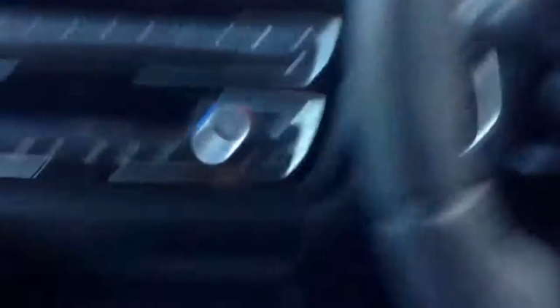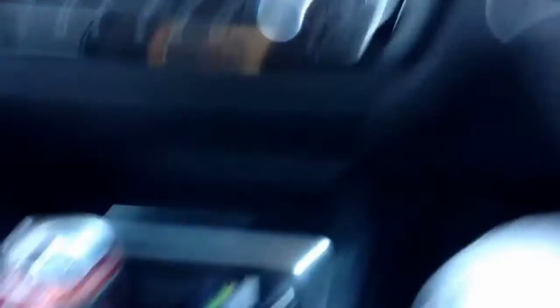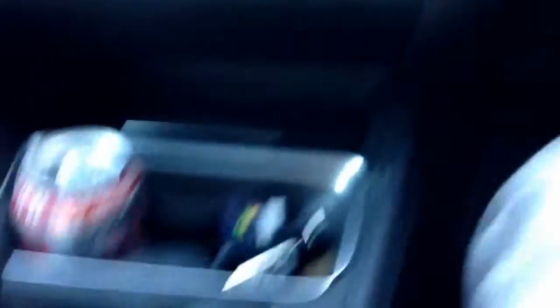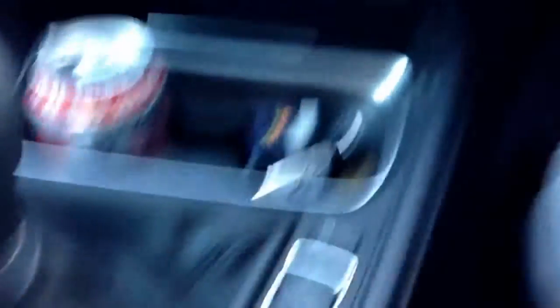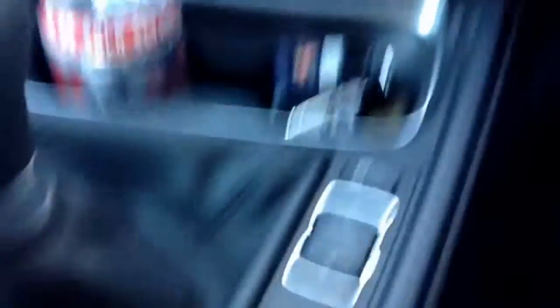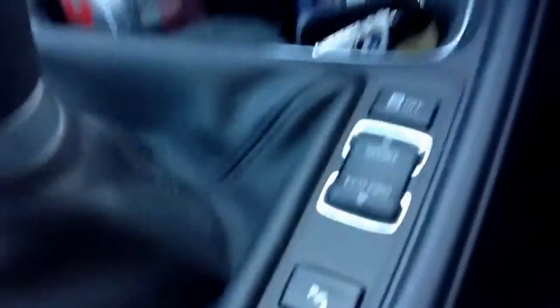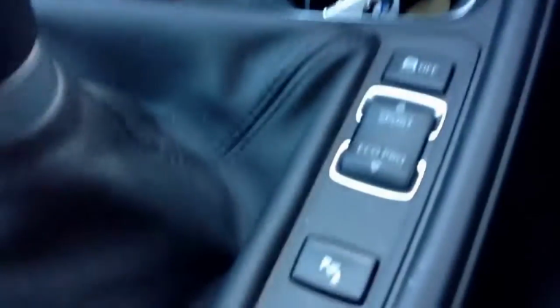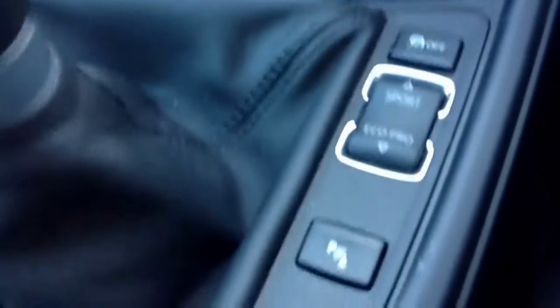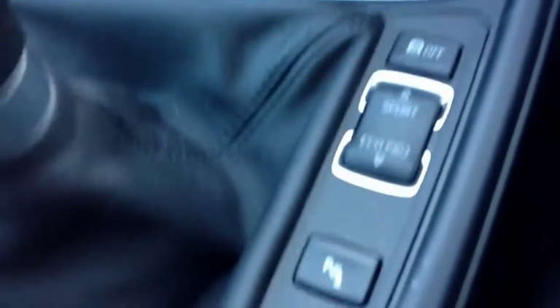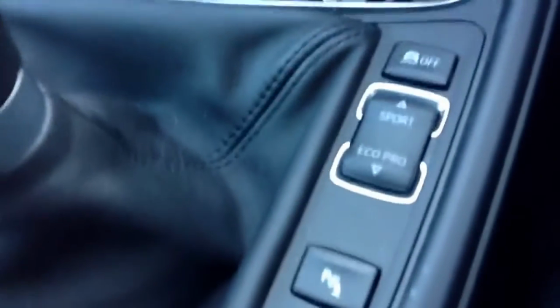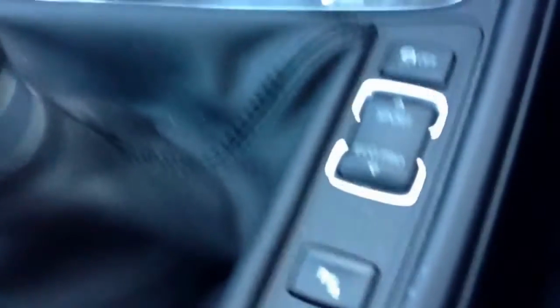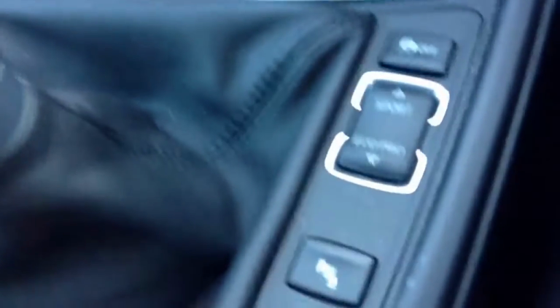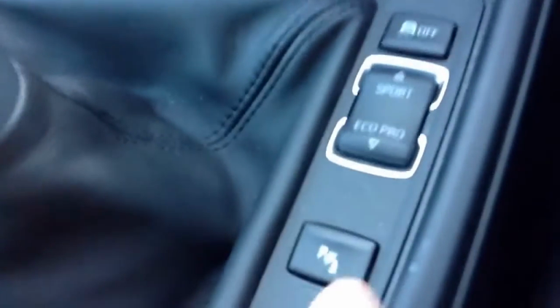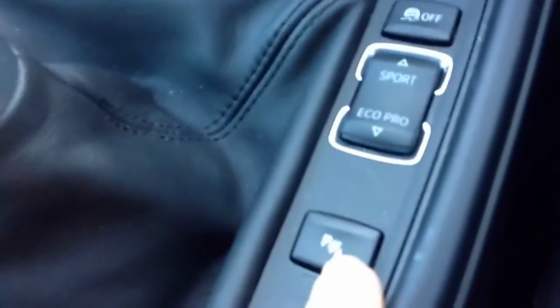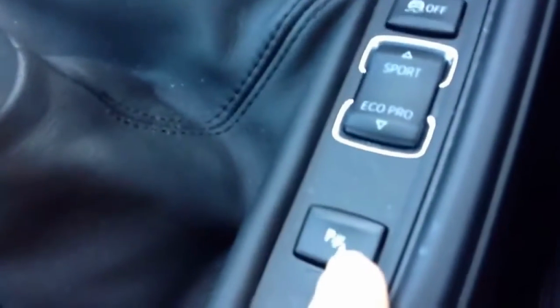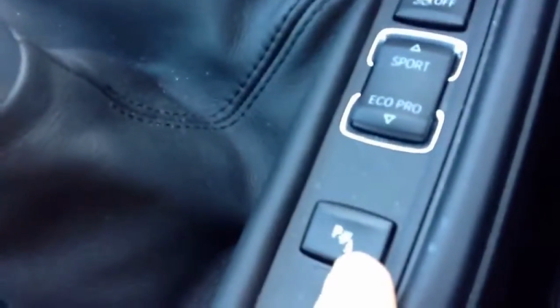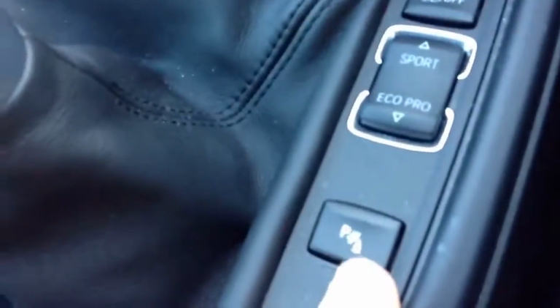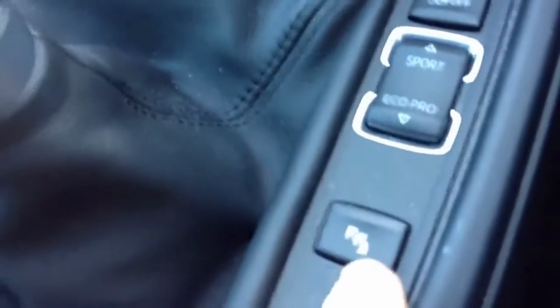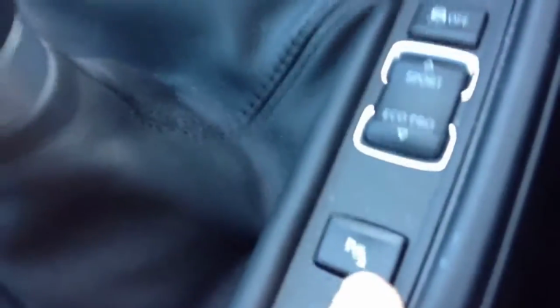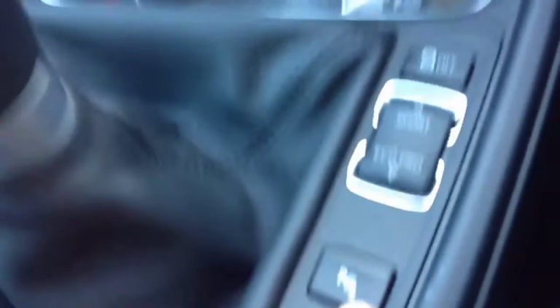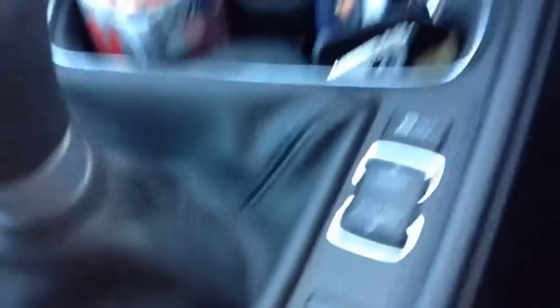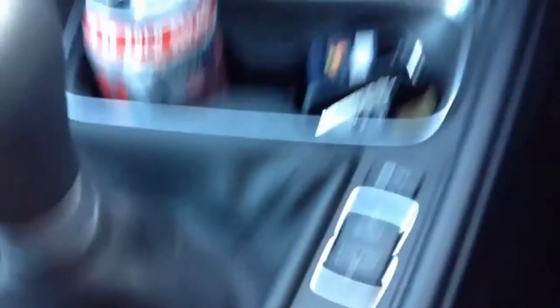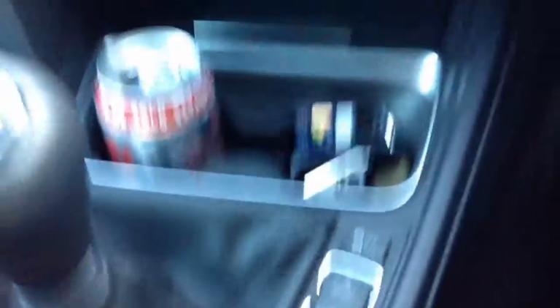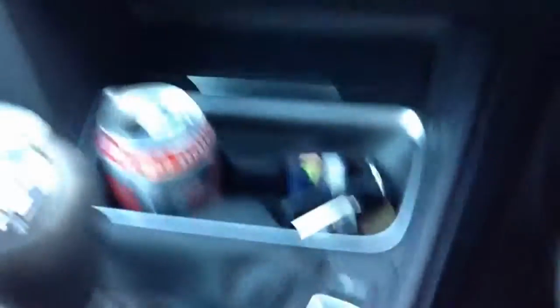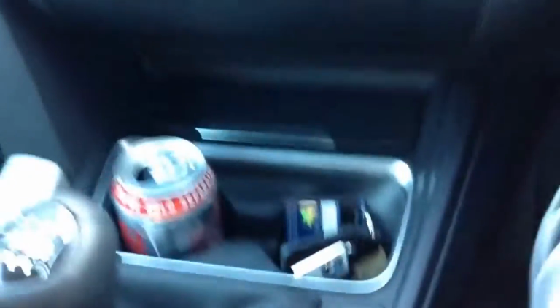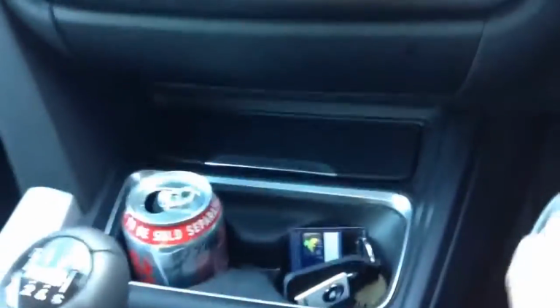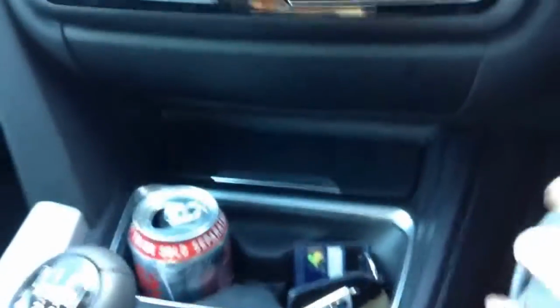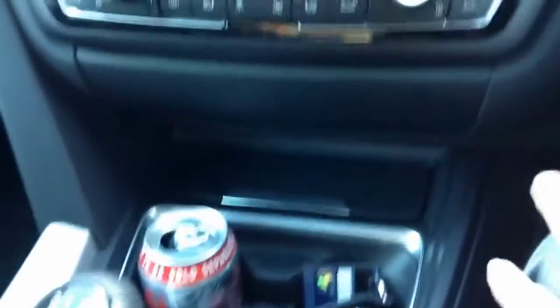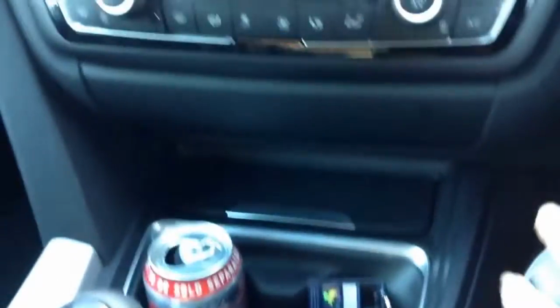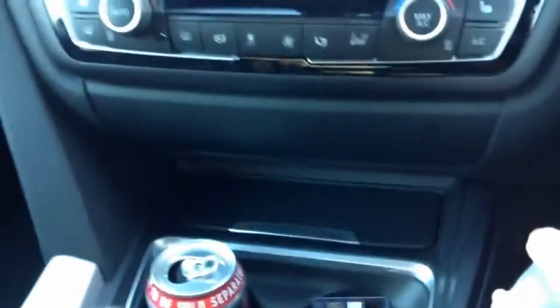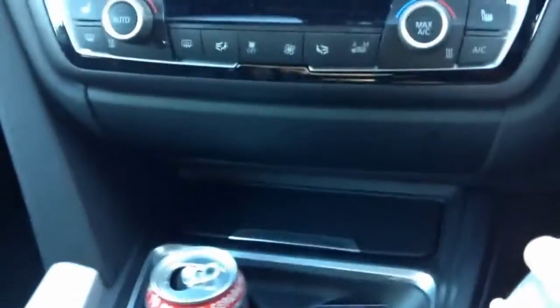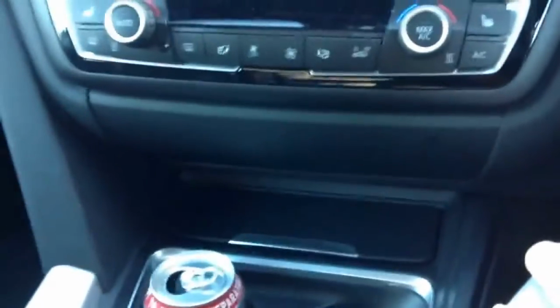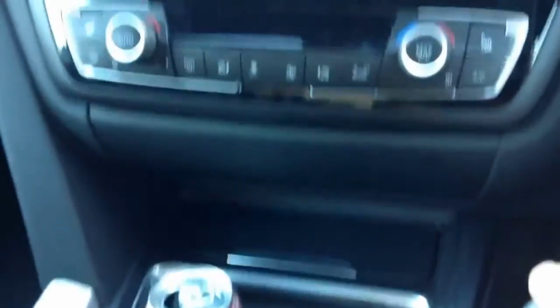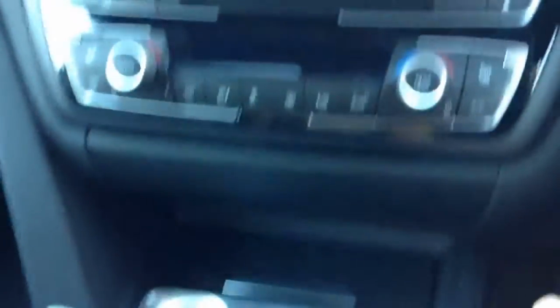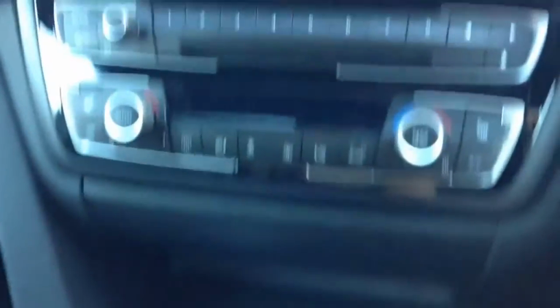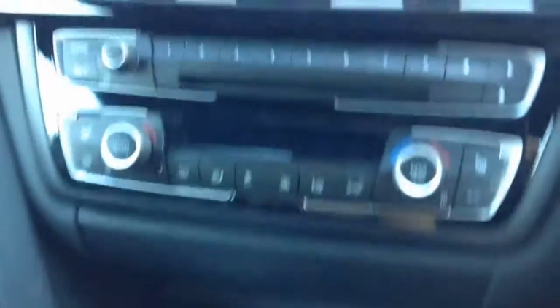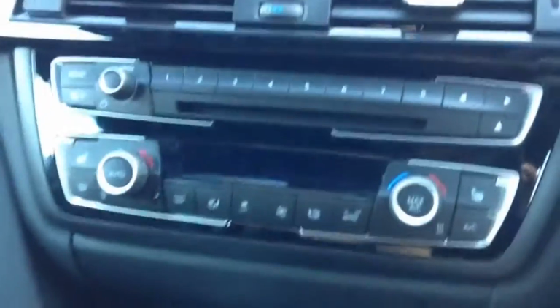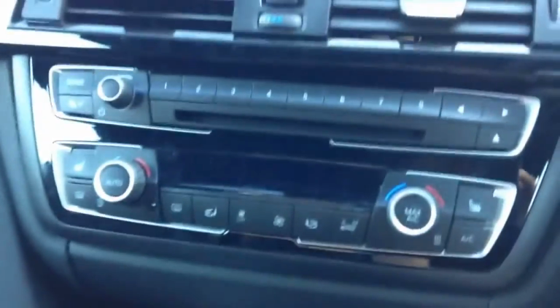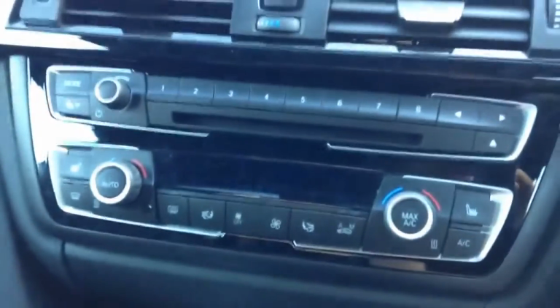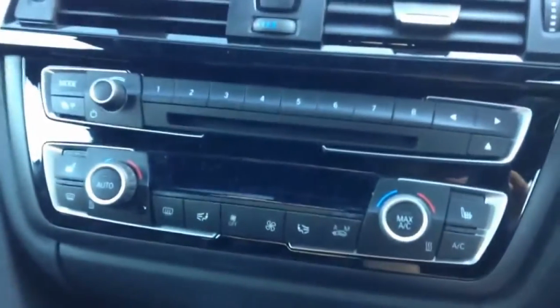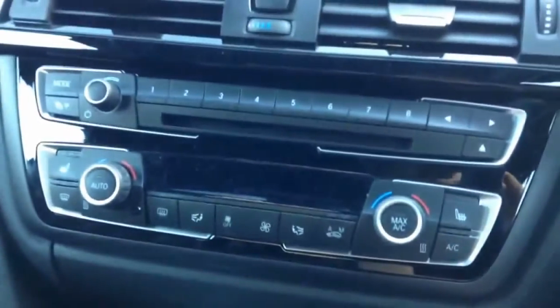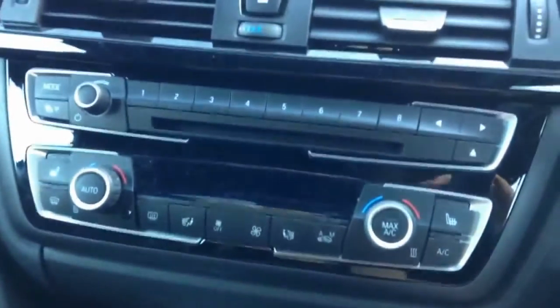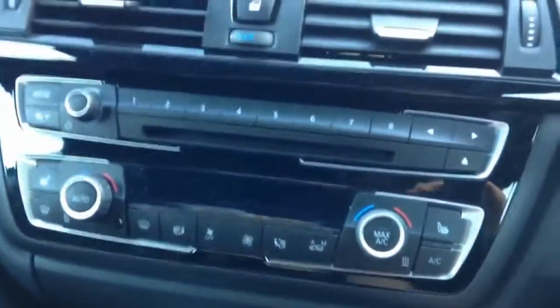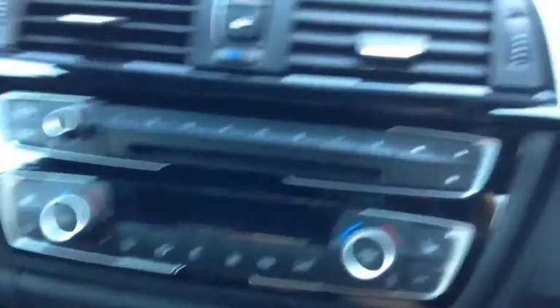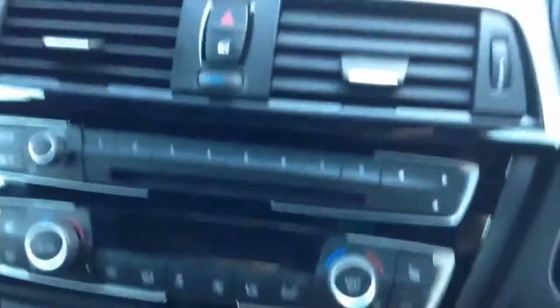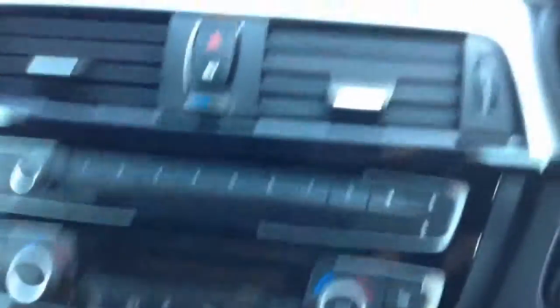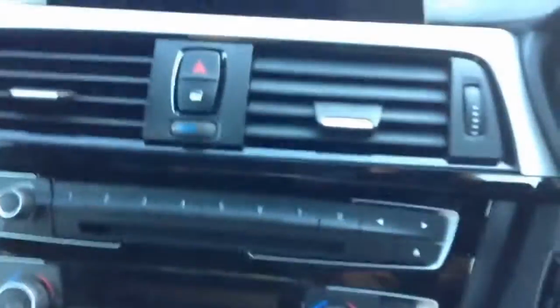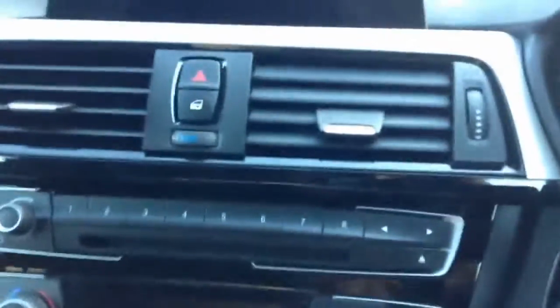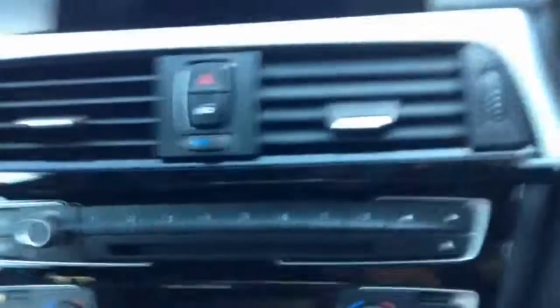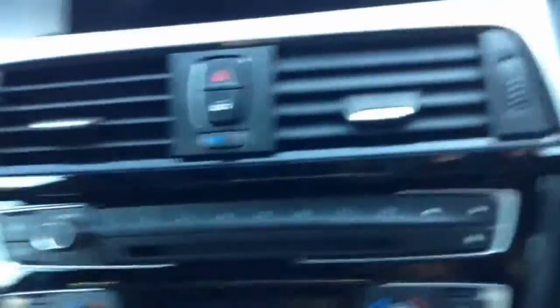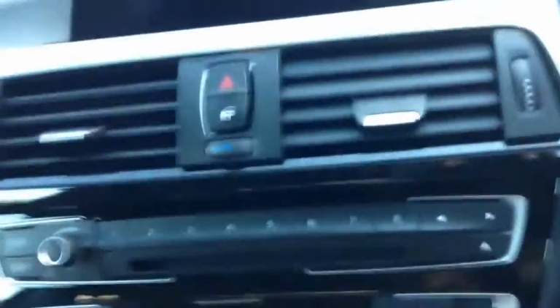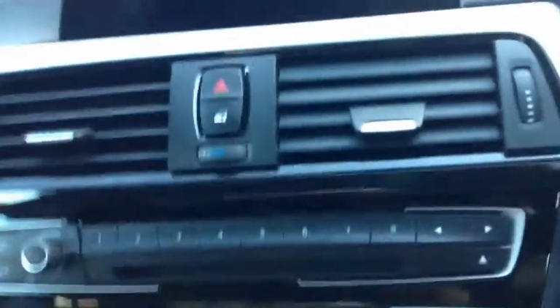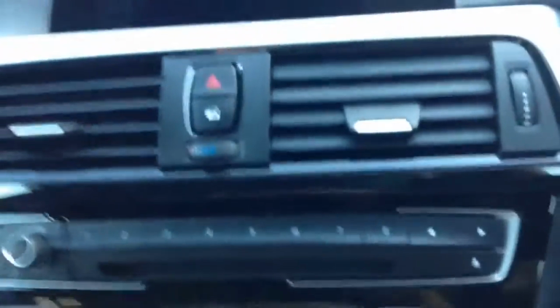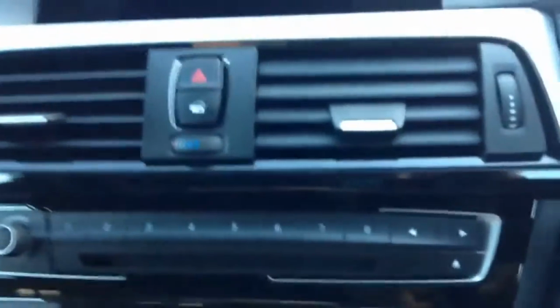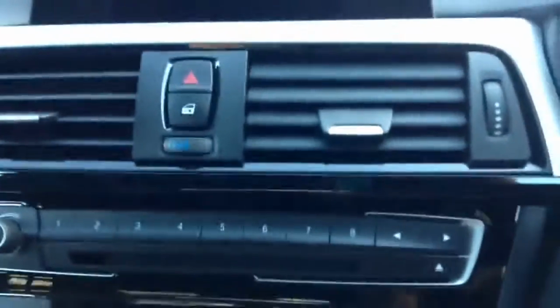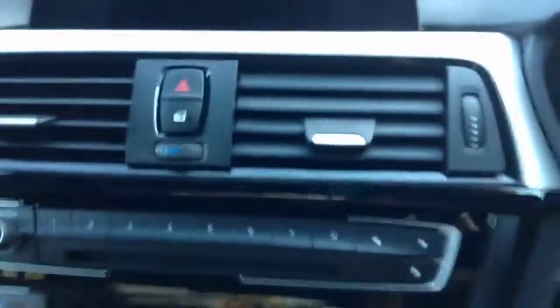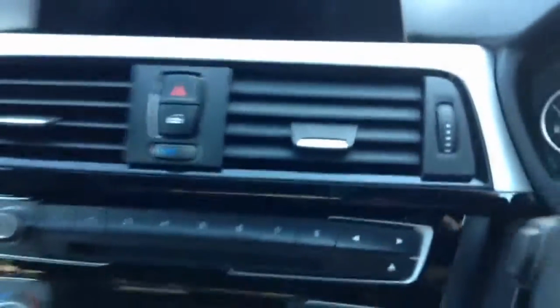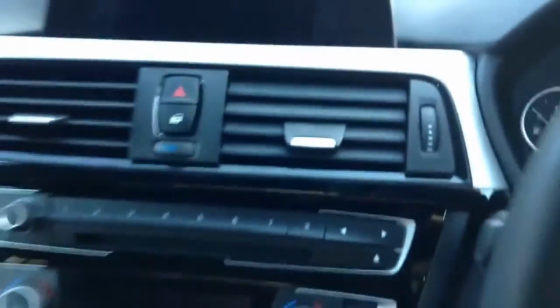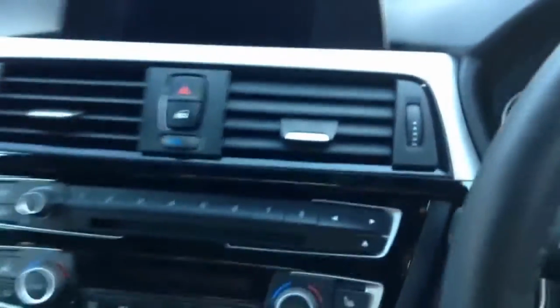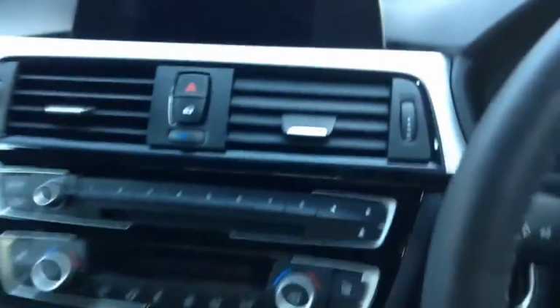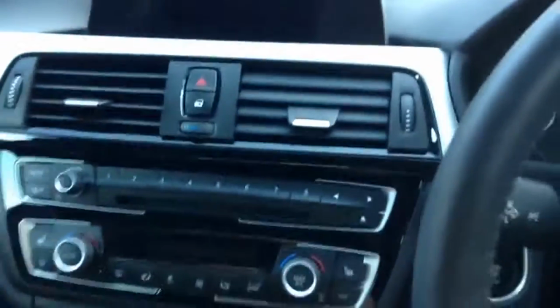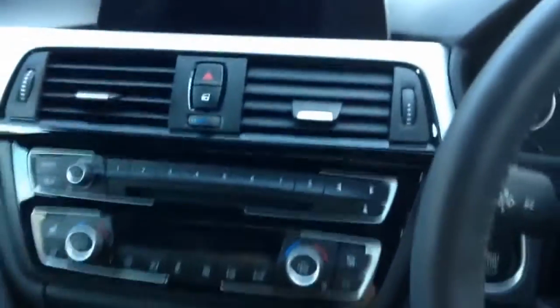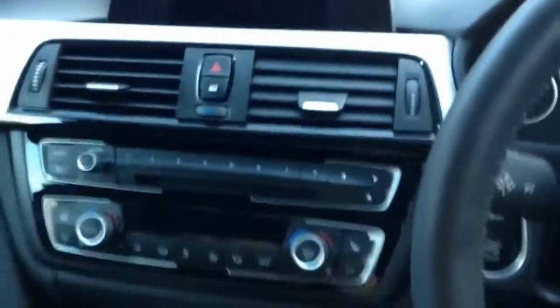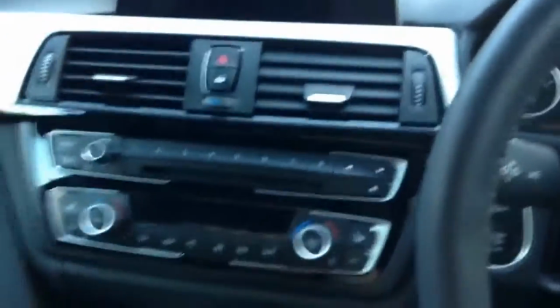And then you've got another button here for turning off the parking sensors, because that can sometimes get annoying — the constant beeping really drove me nuts when we had the old X5.